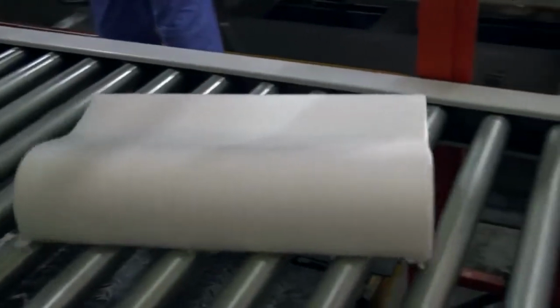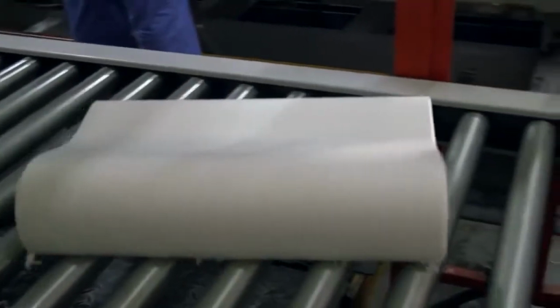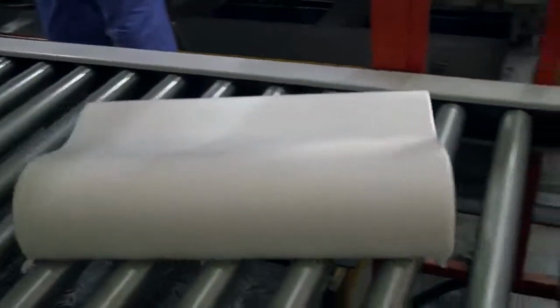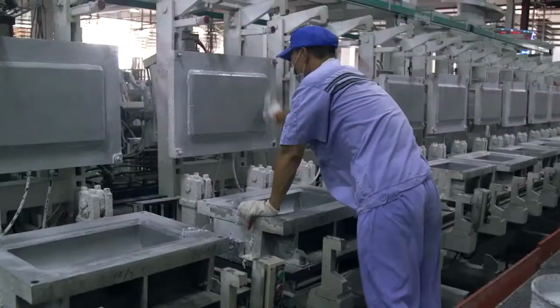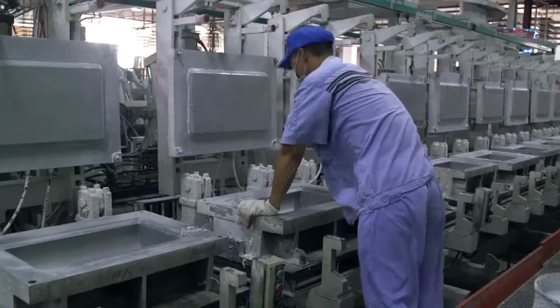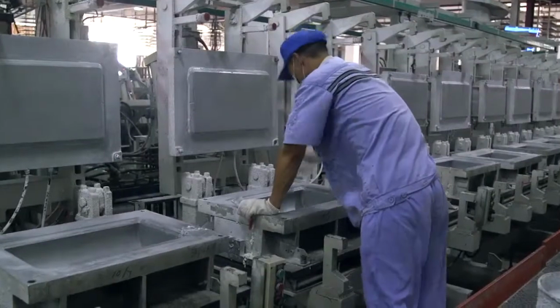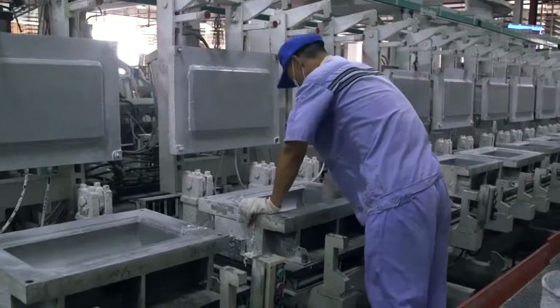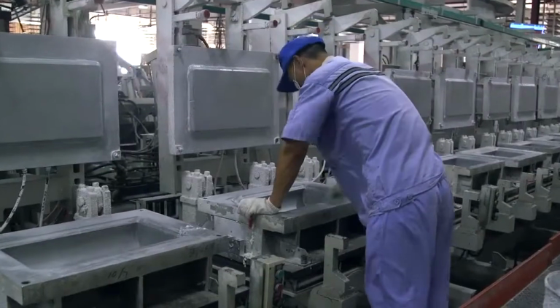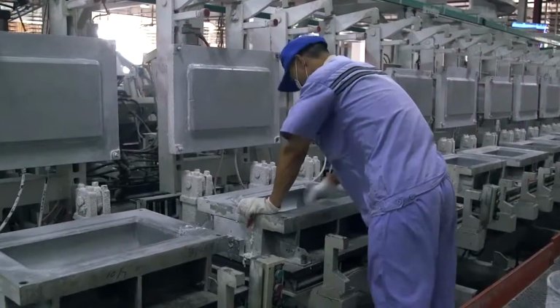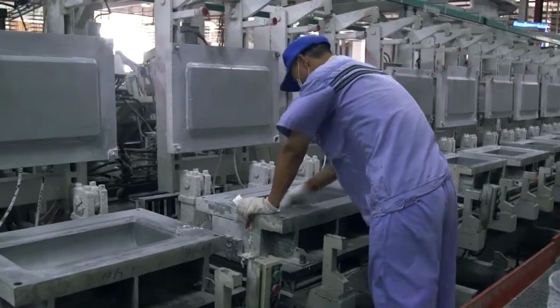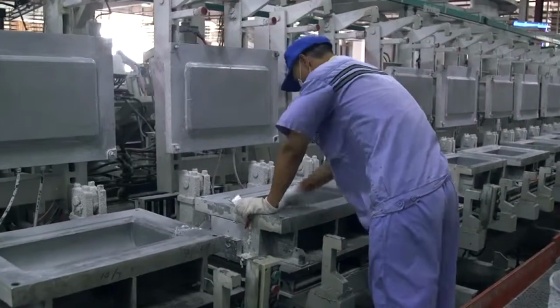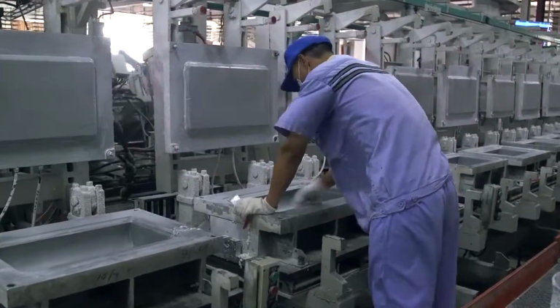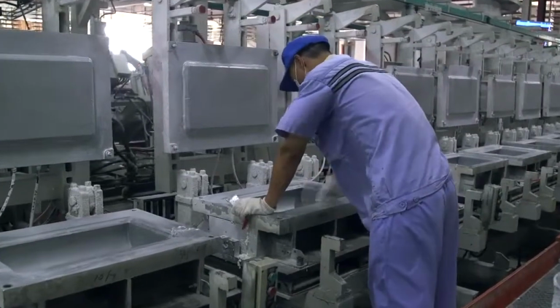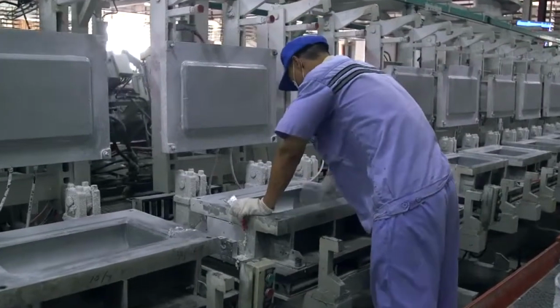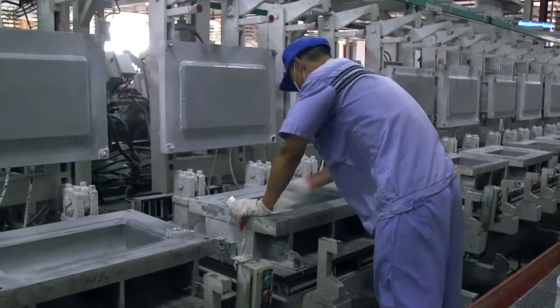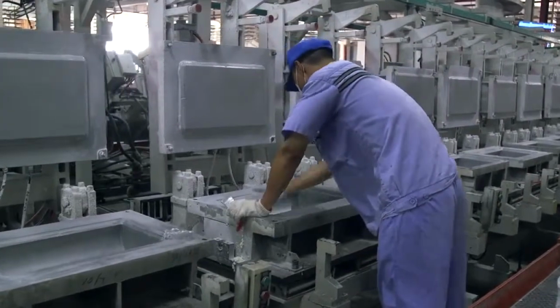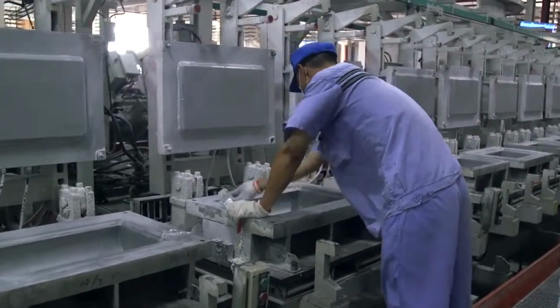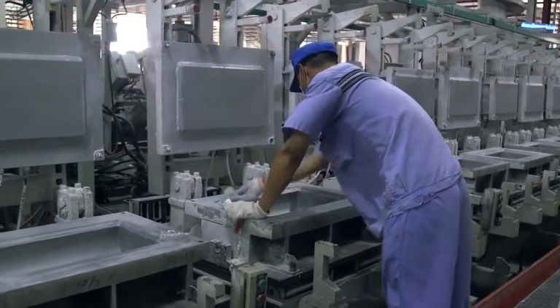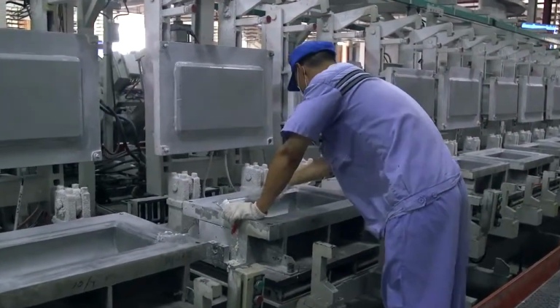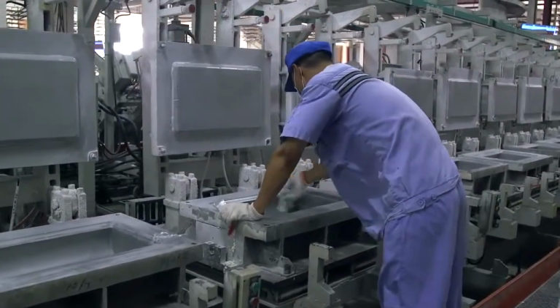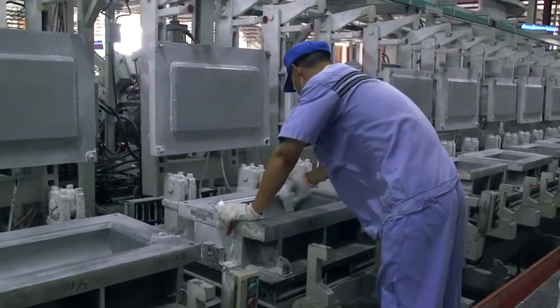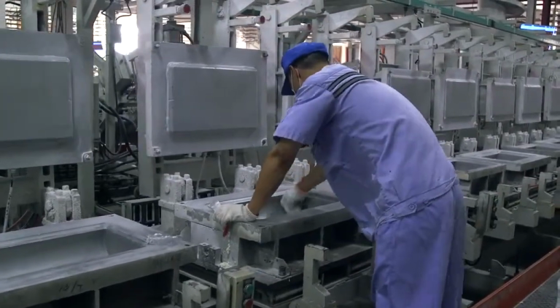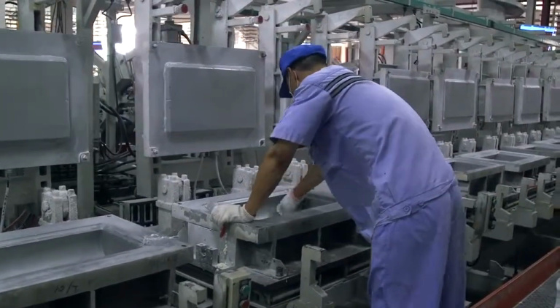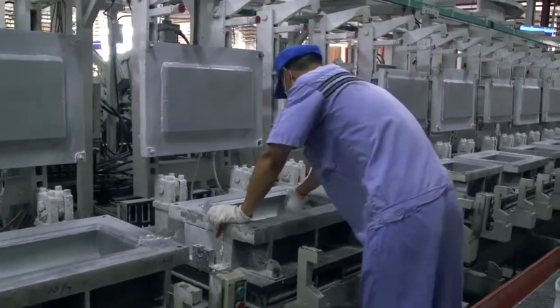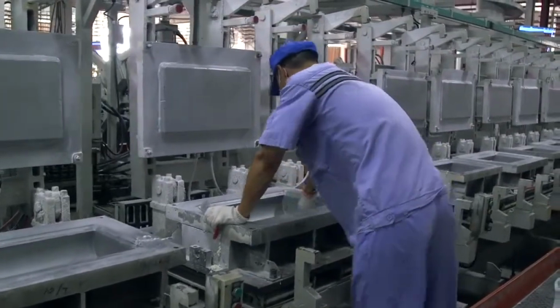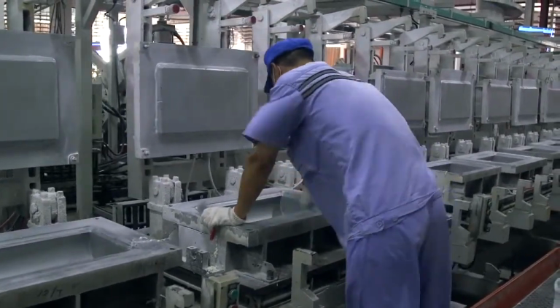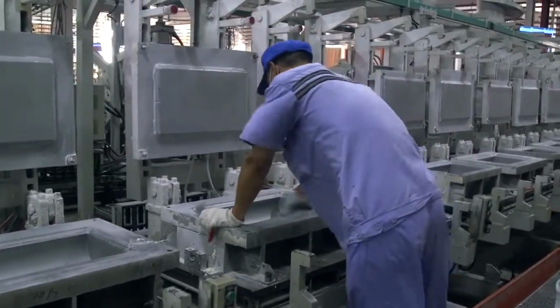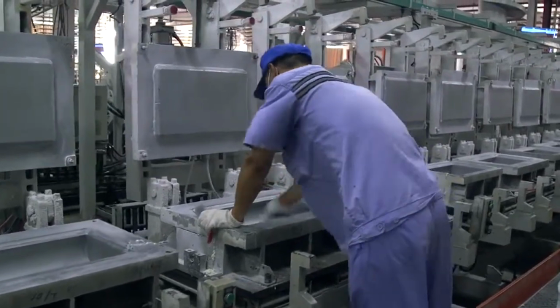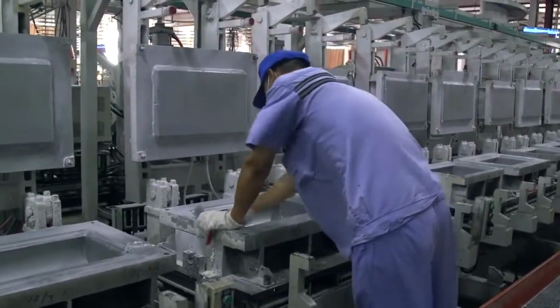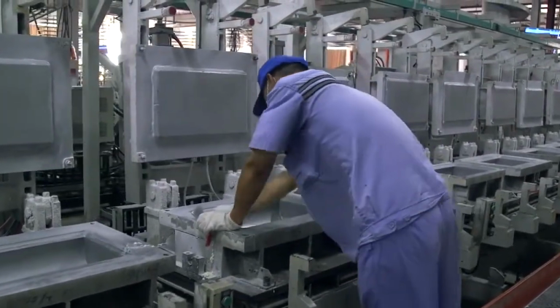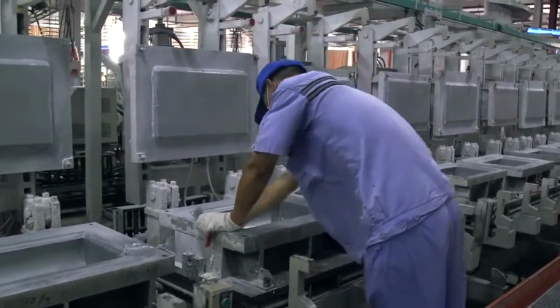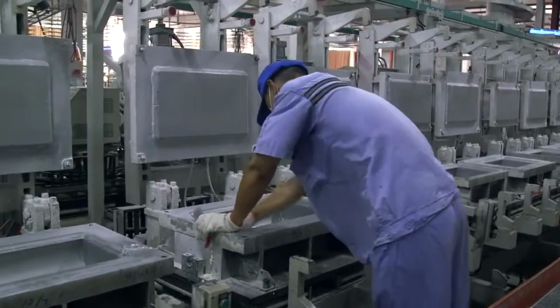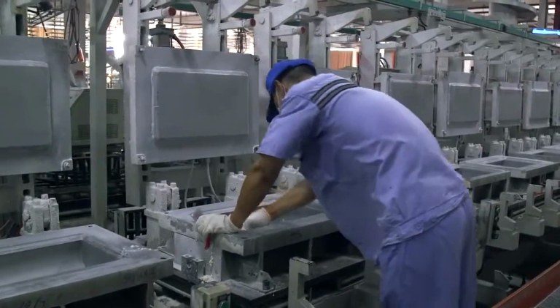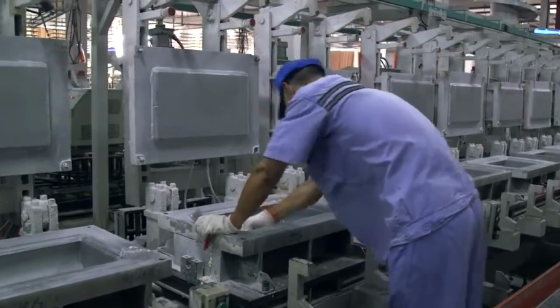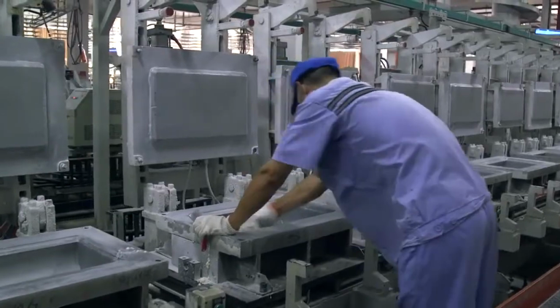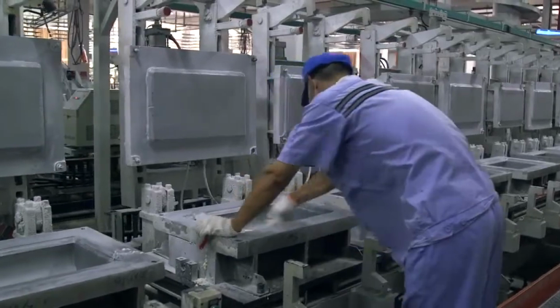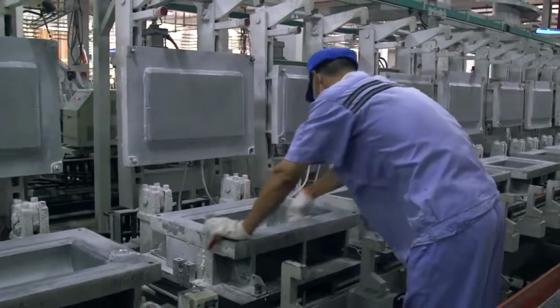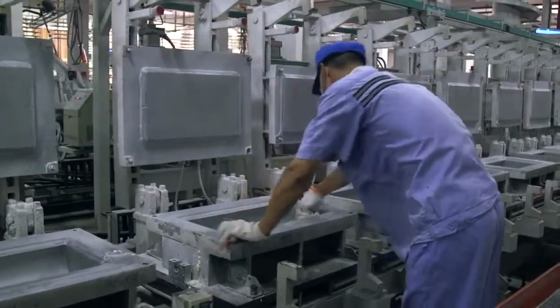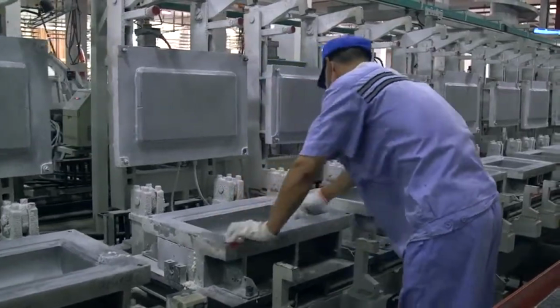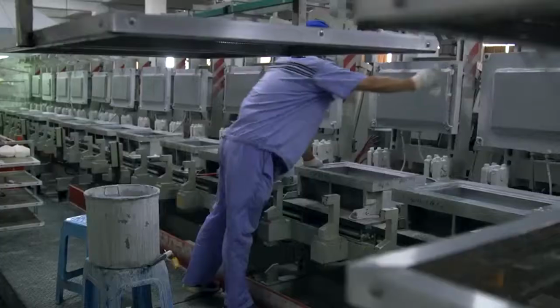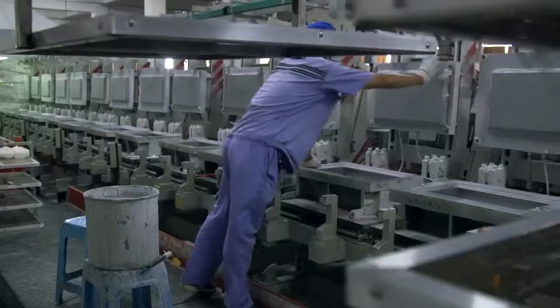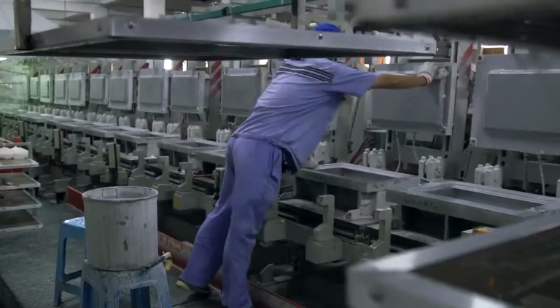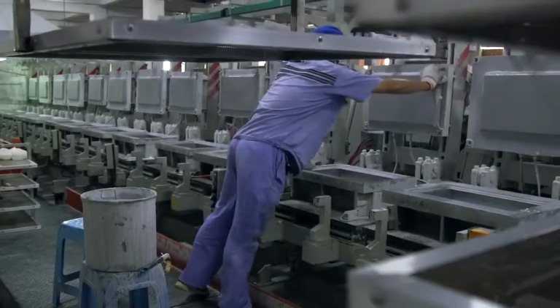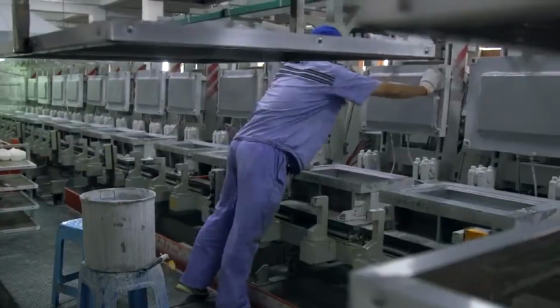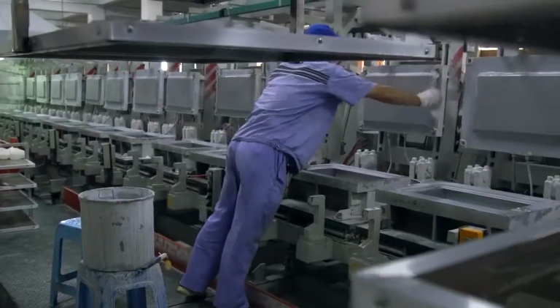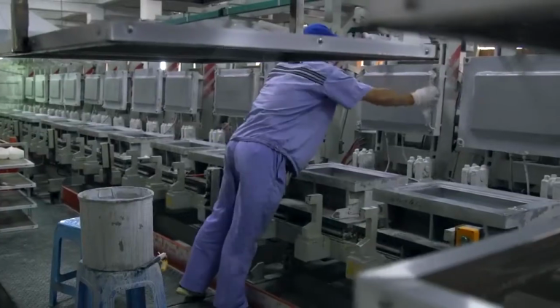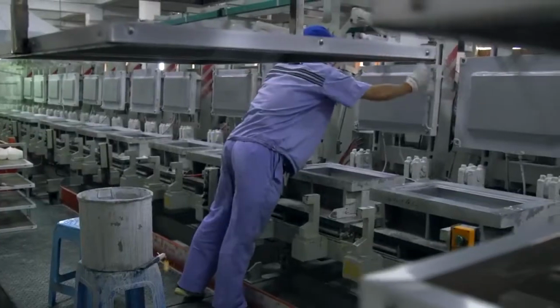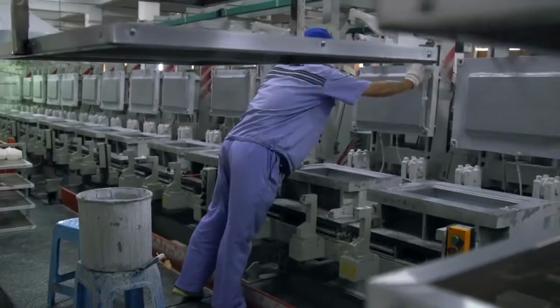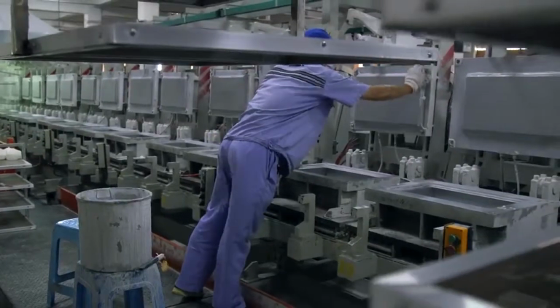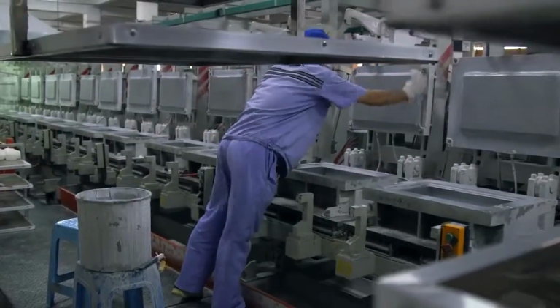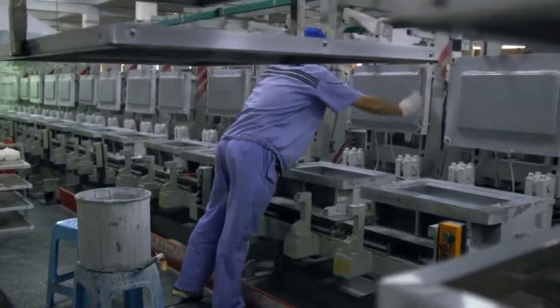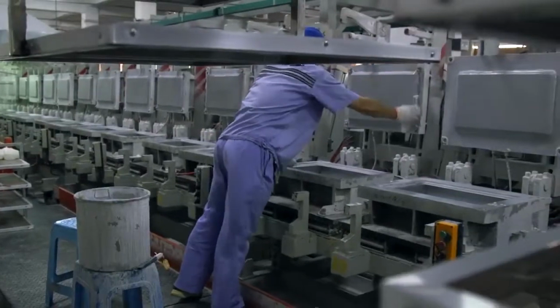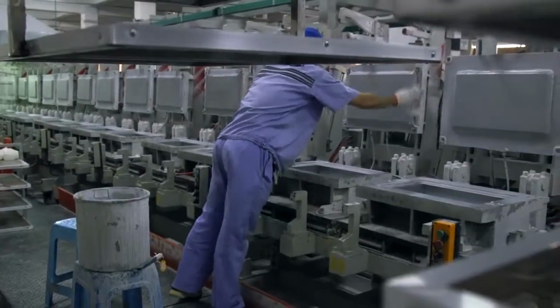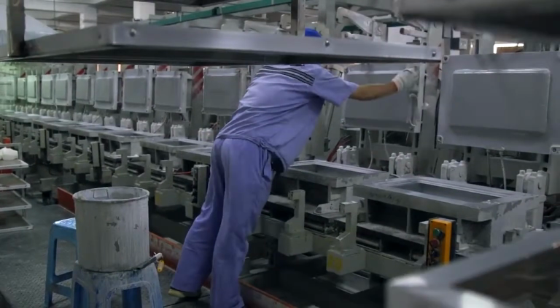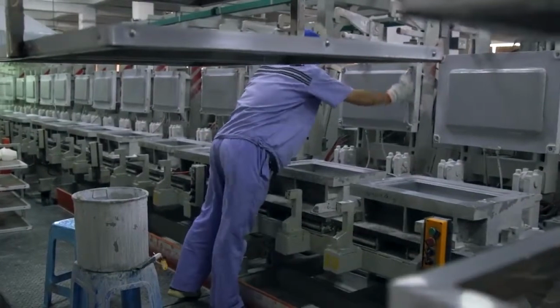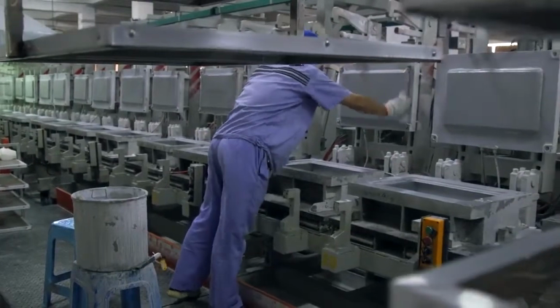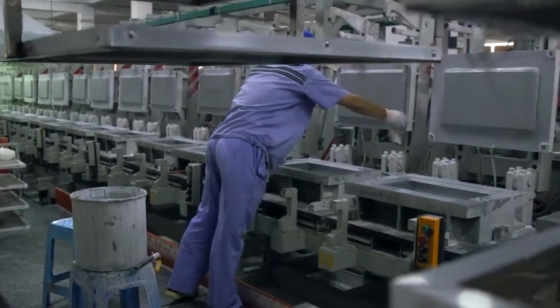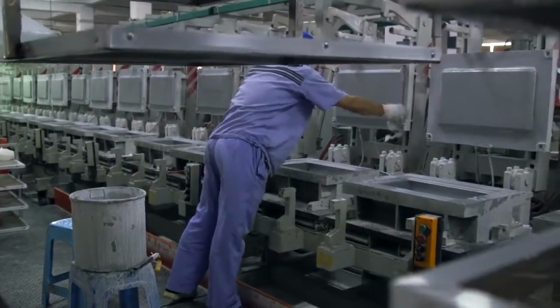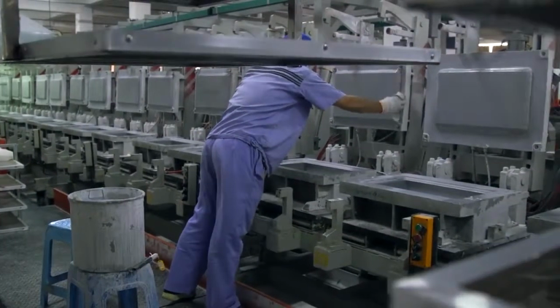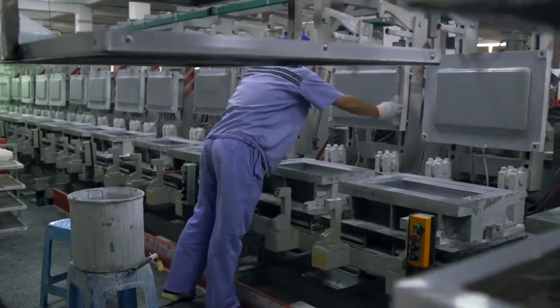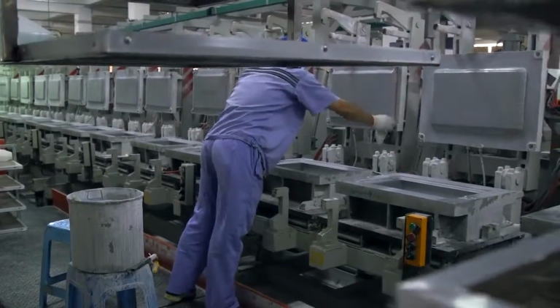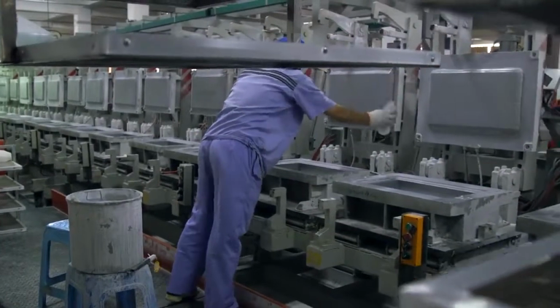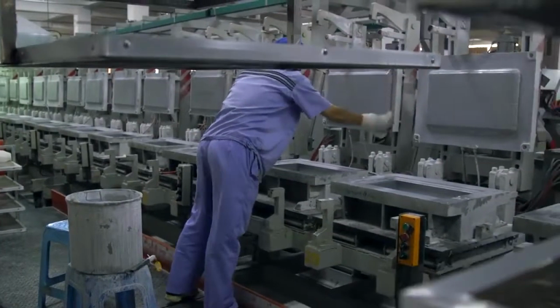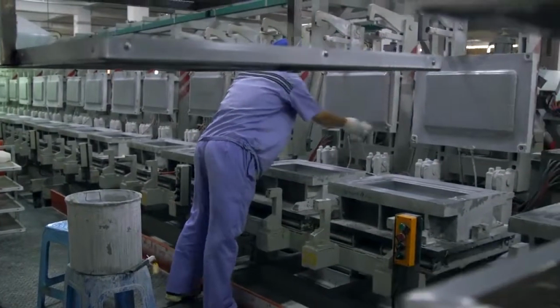Once removed, skilled technicians then wipe away any remaining residue and prepare the casings for the whole process to start over.